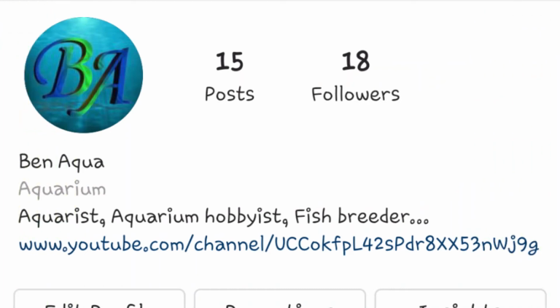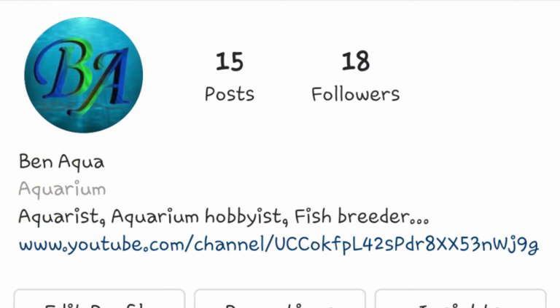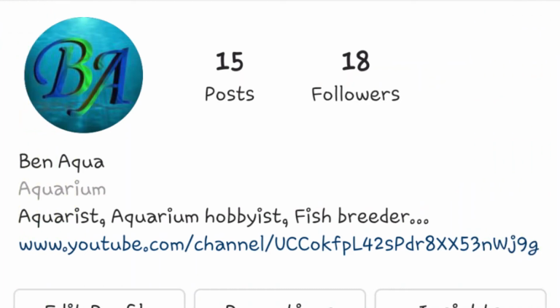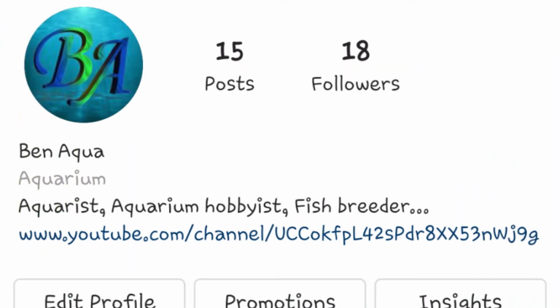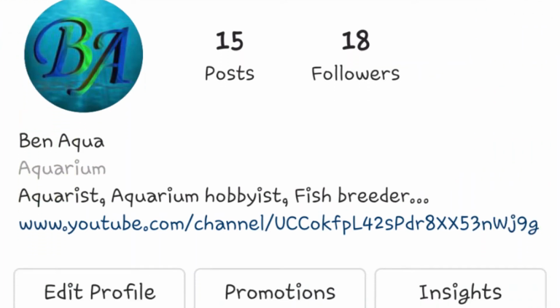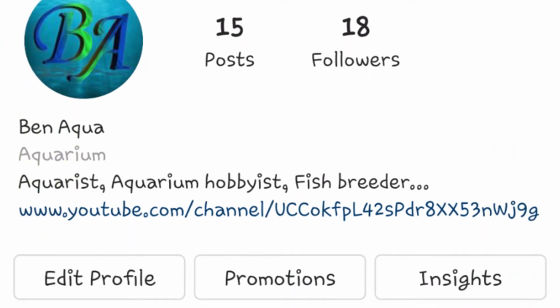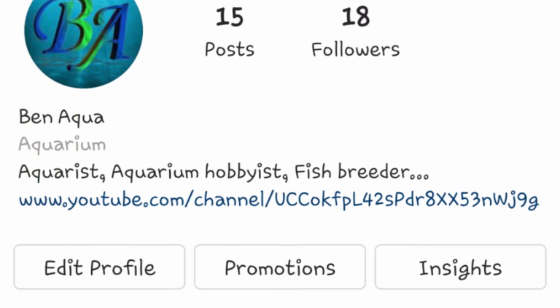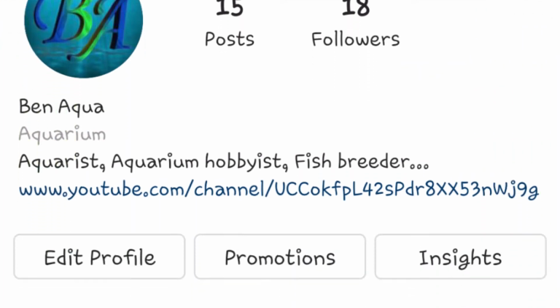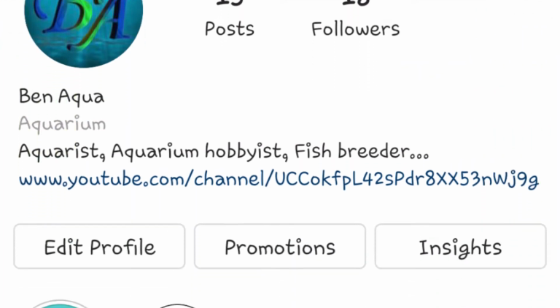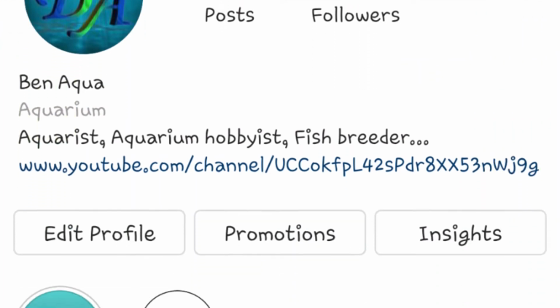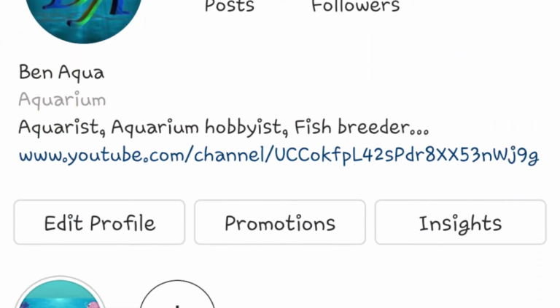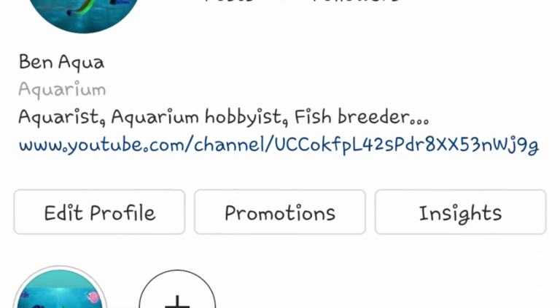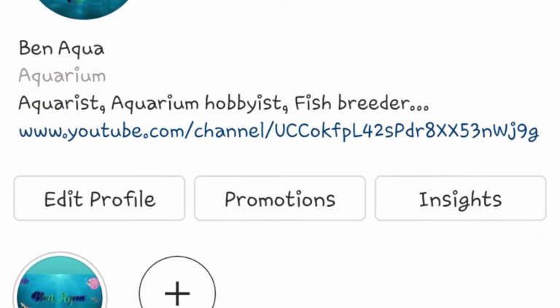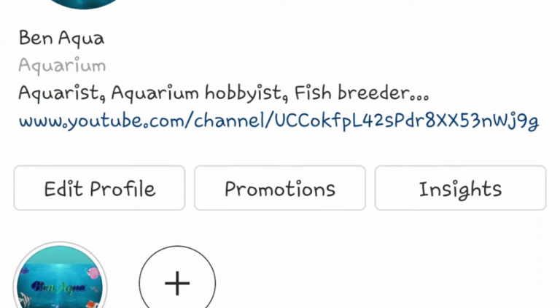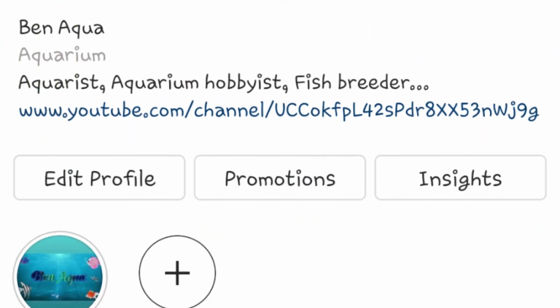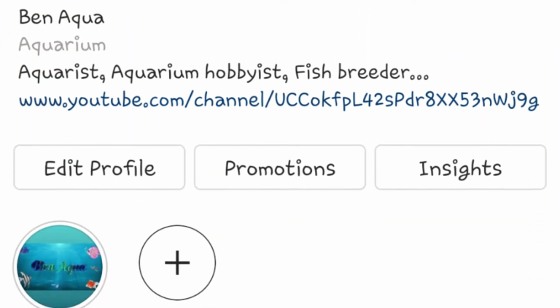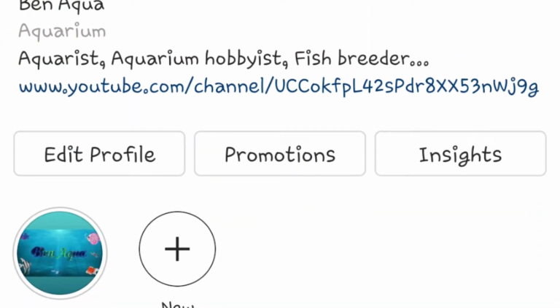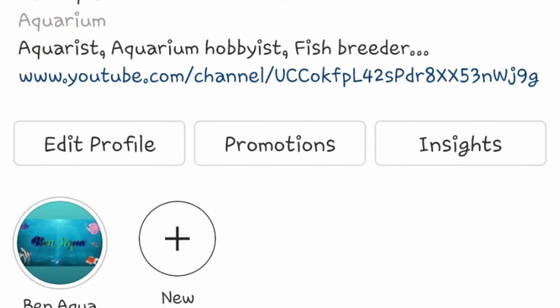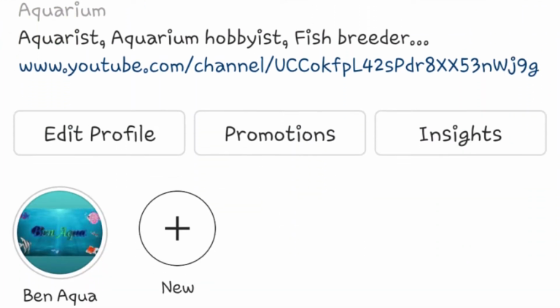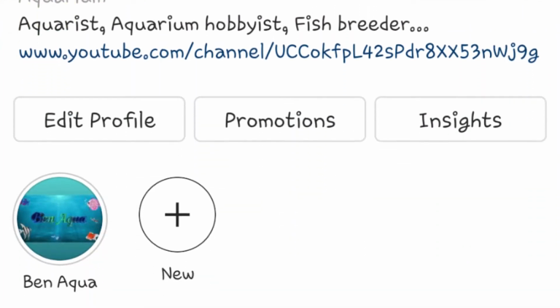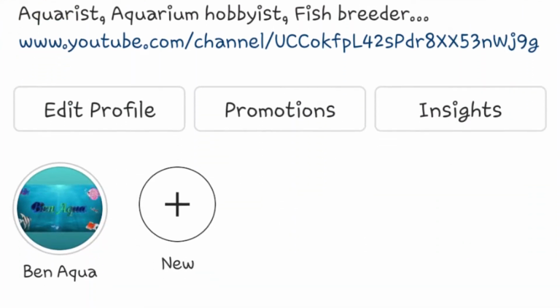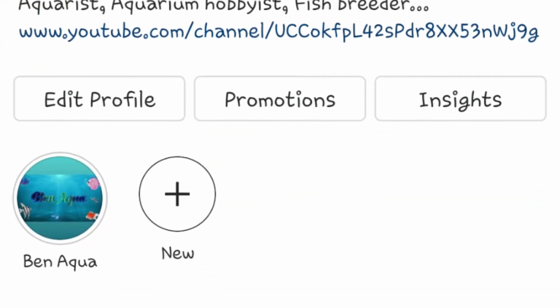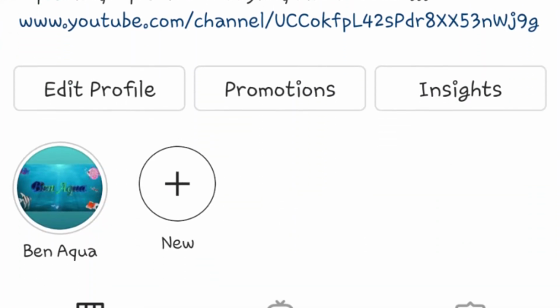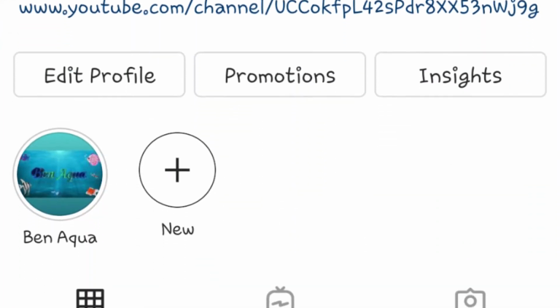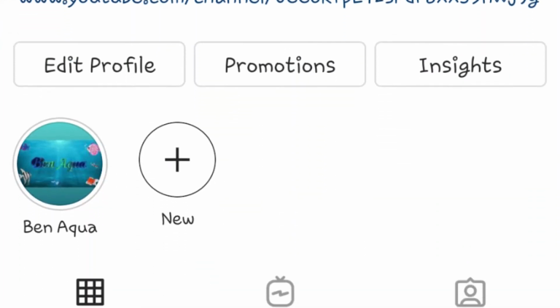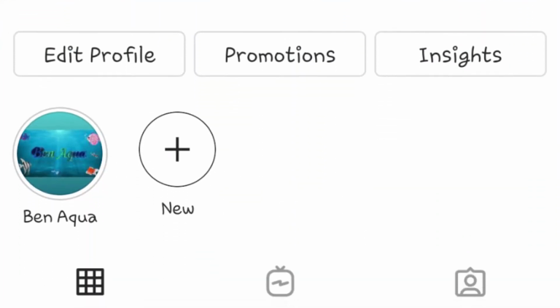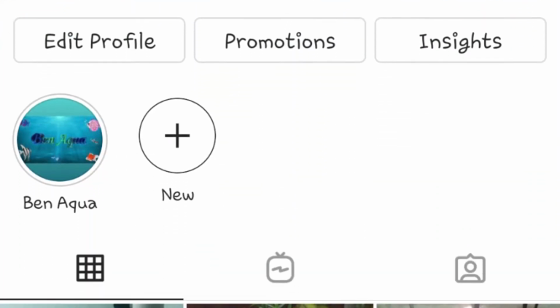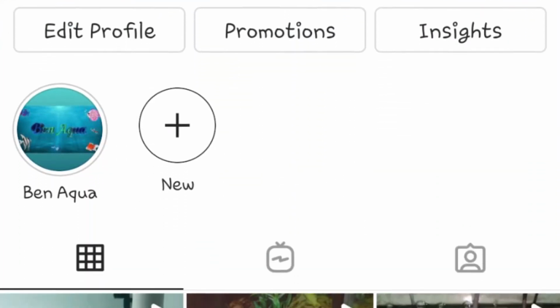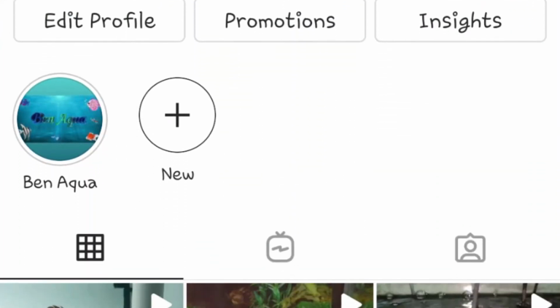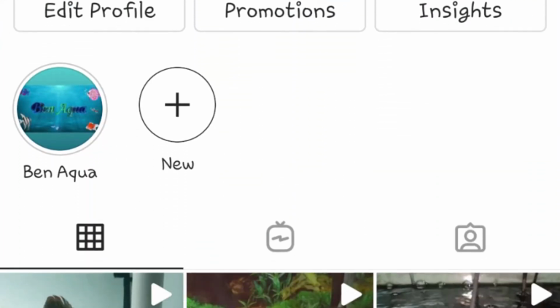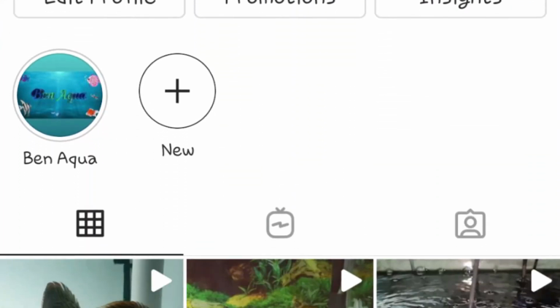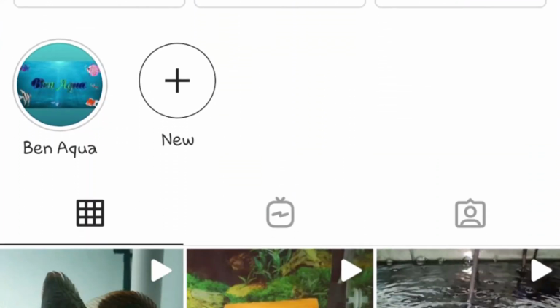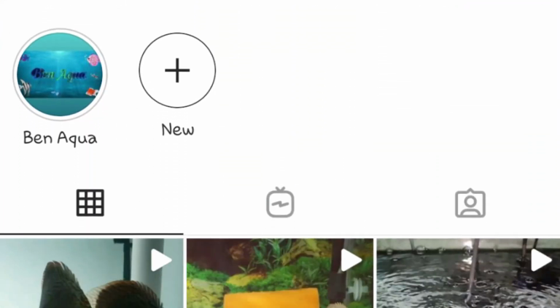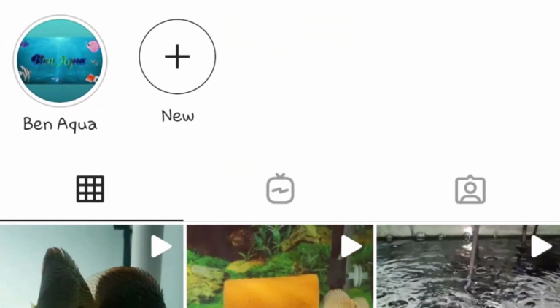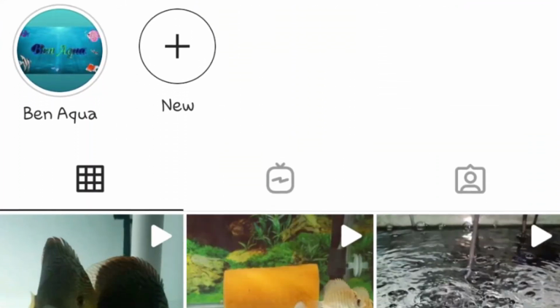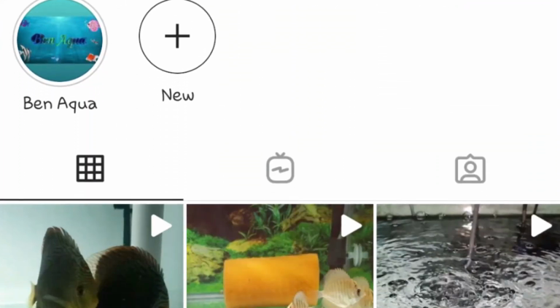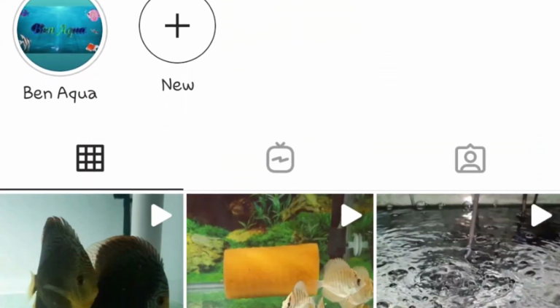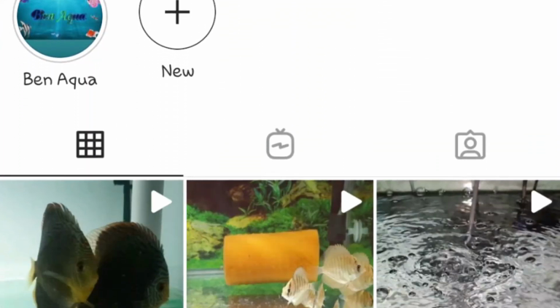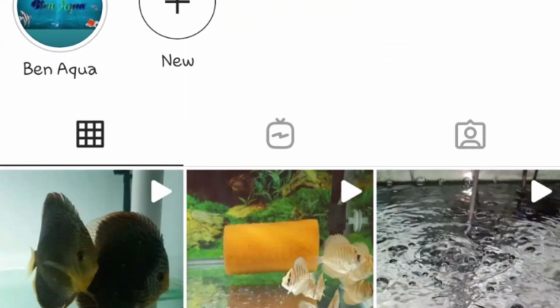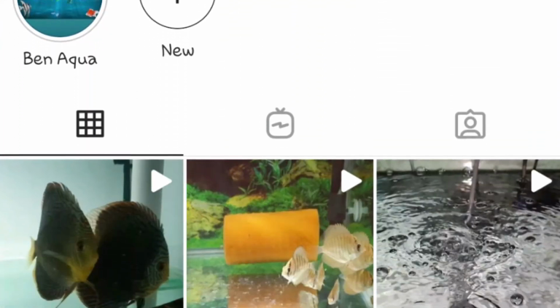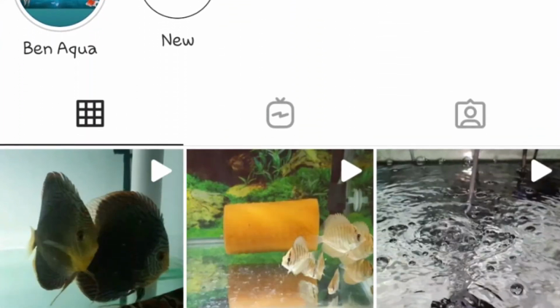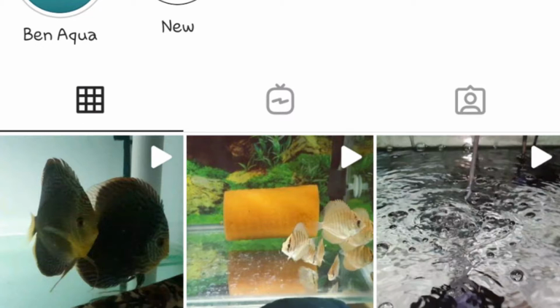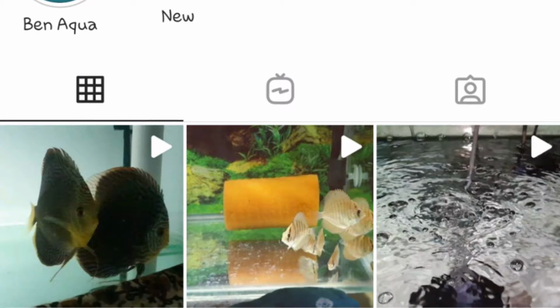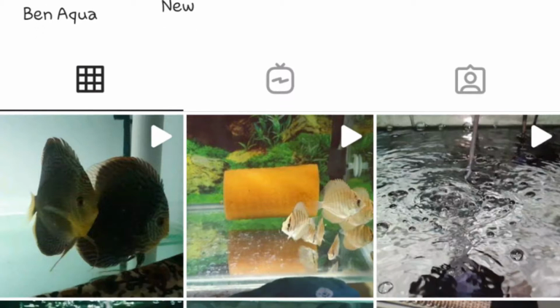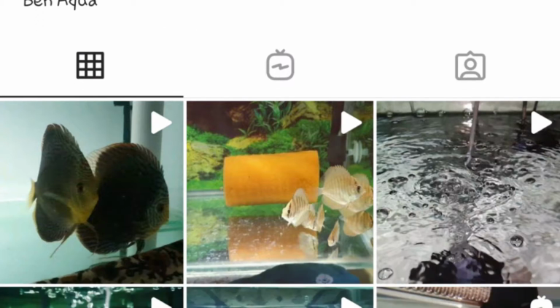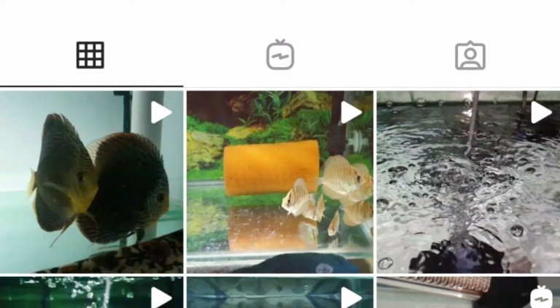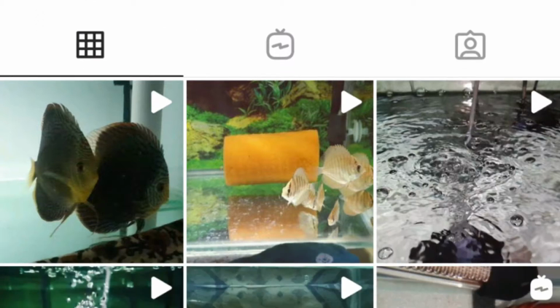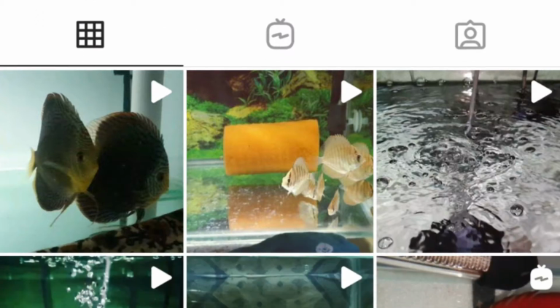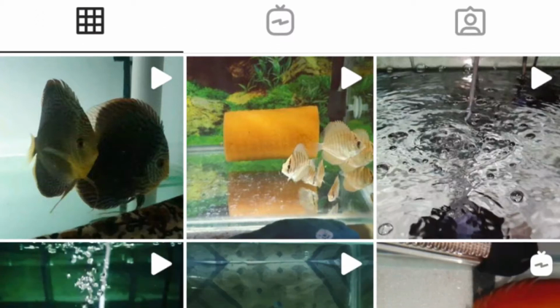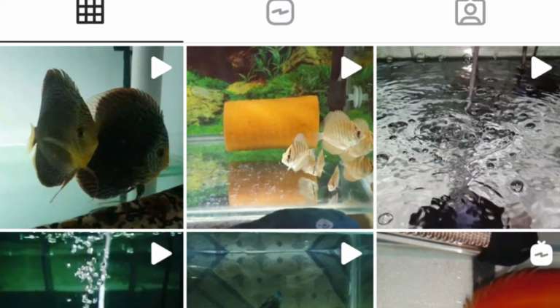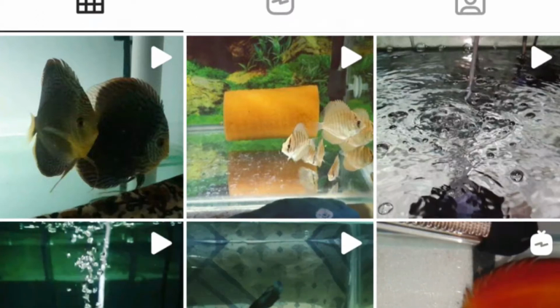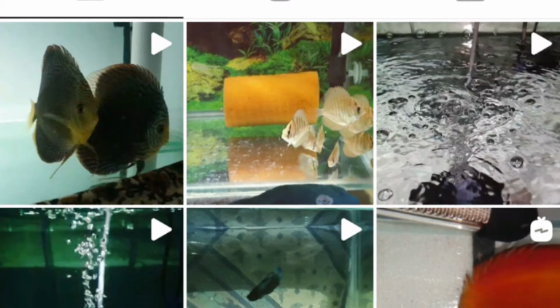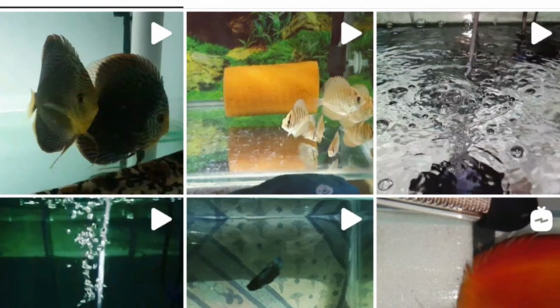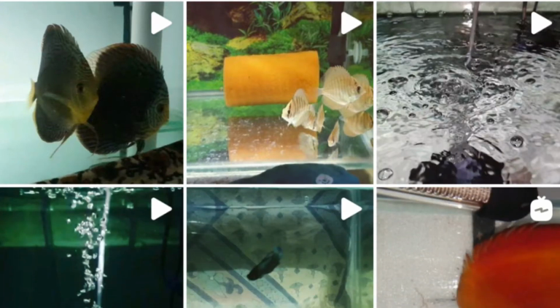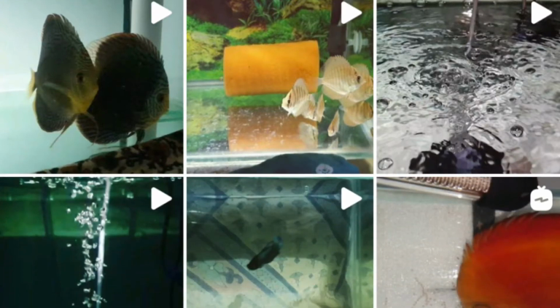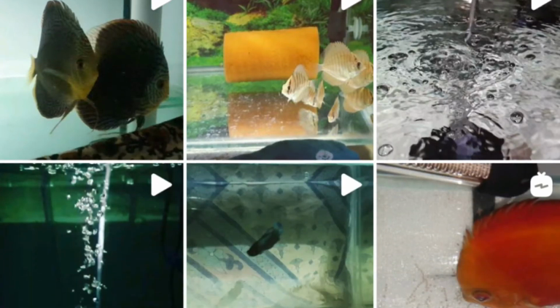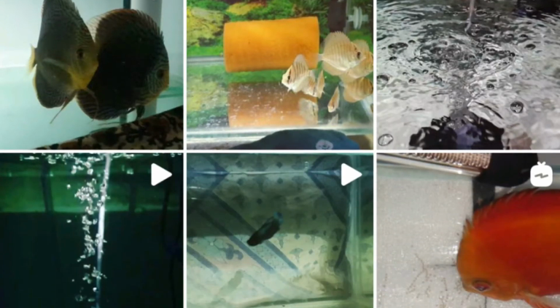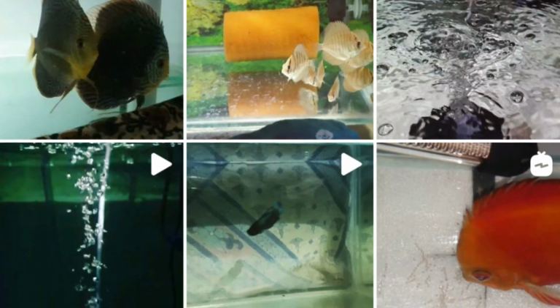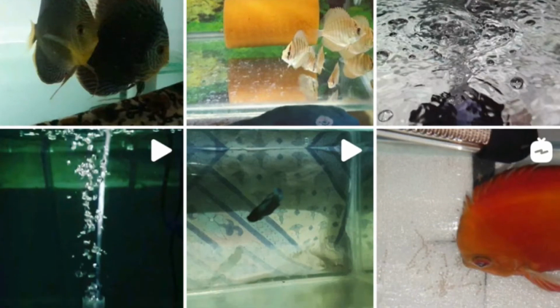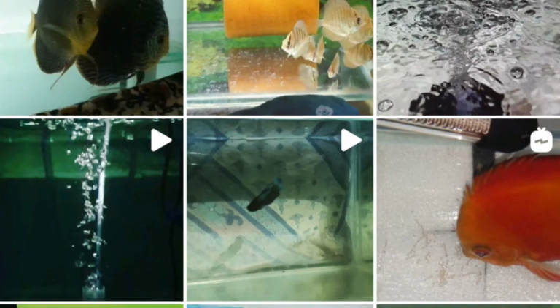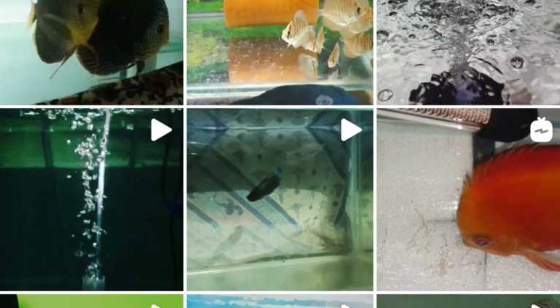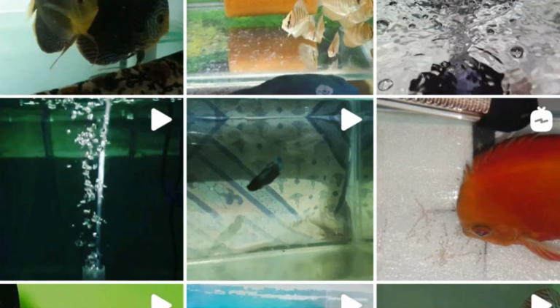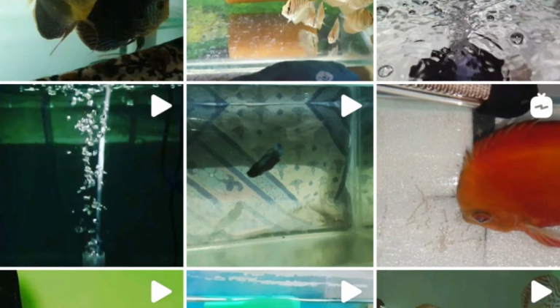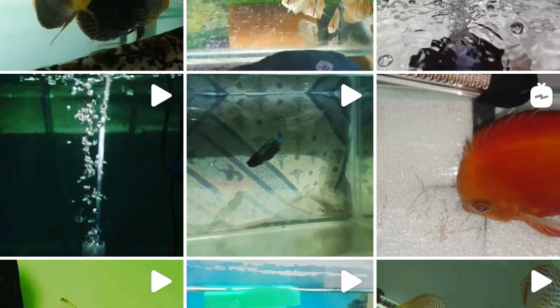Make sure to follow Ben Echo on Instagram to watch other interesting videos — you will find the link in the description below.